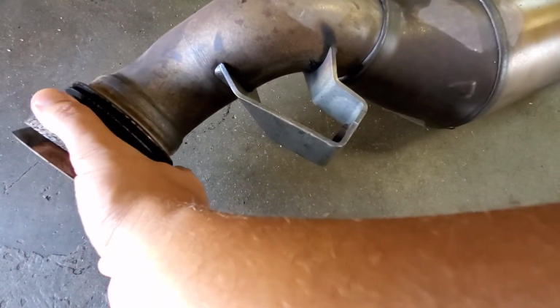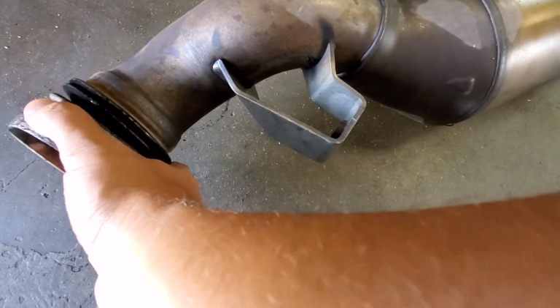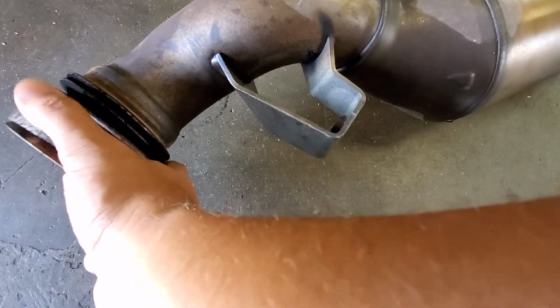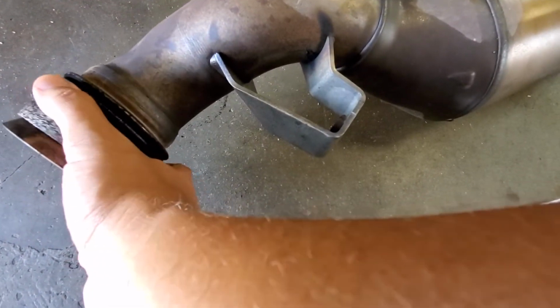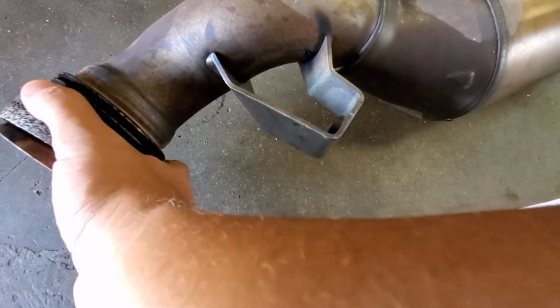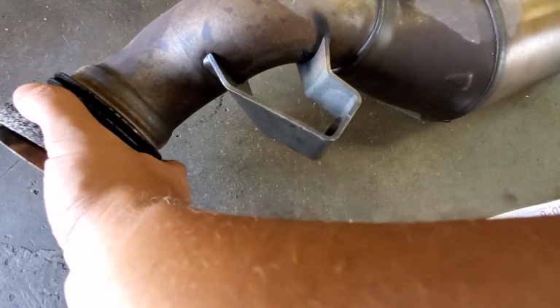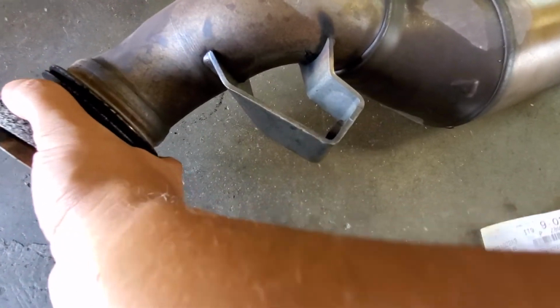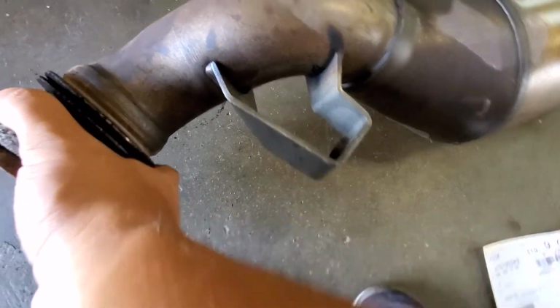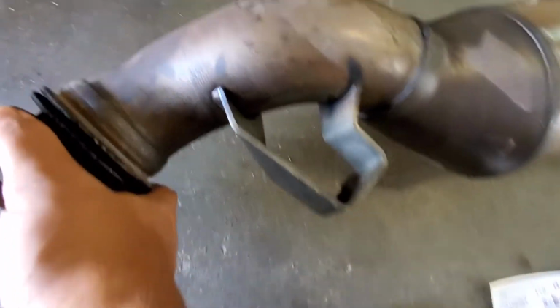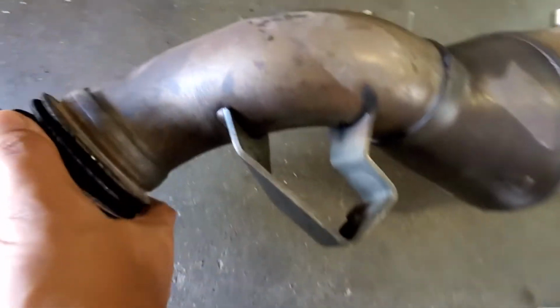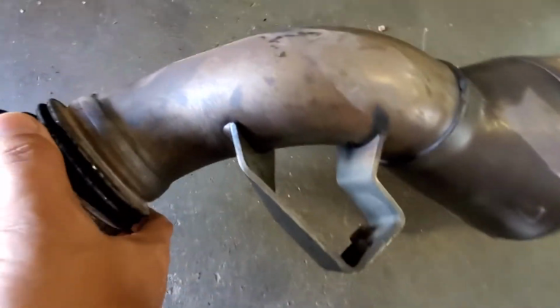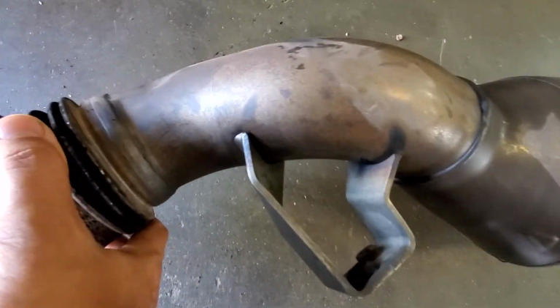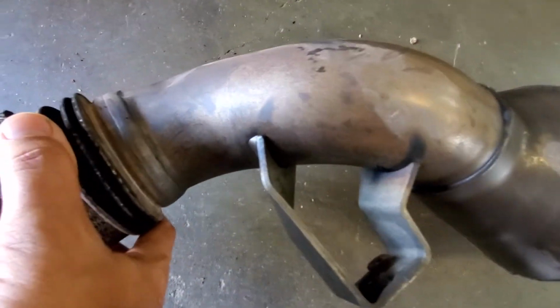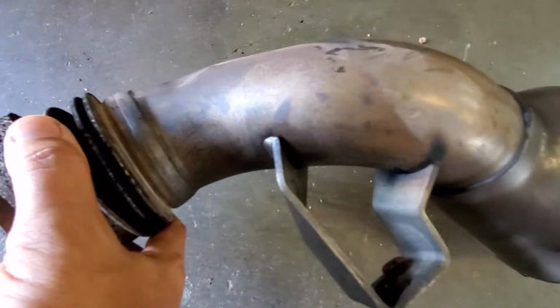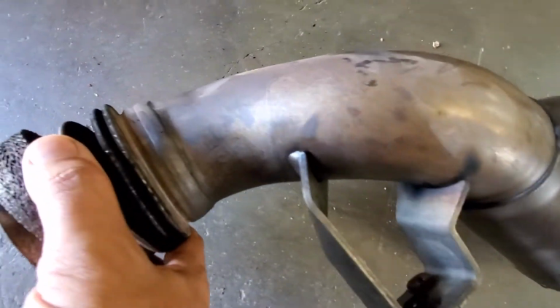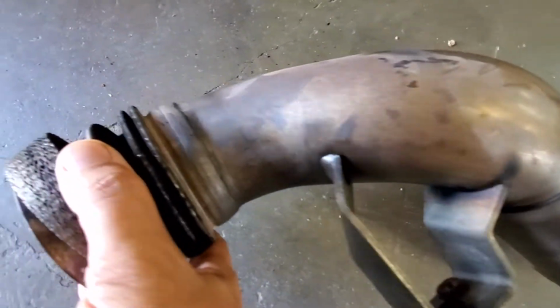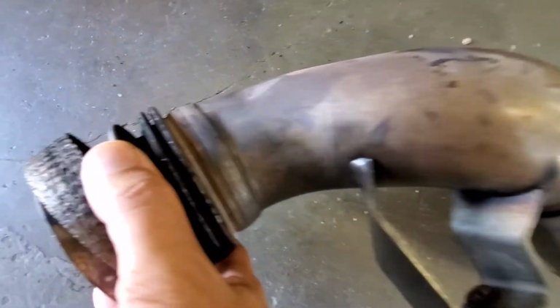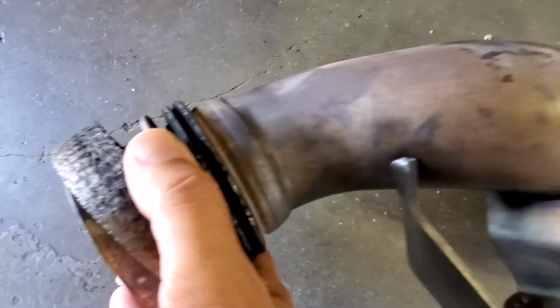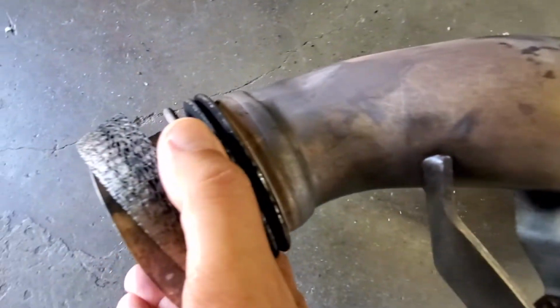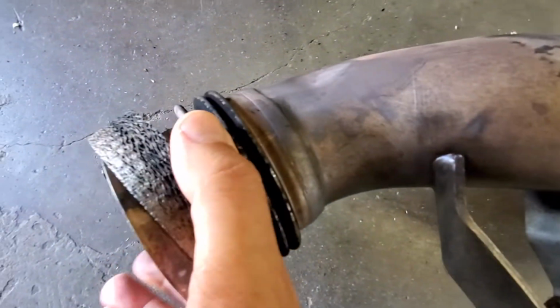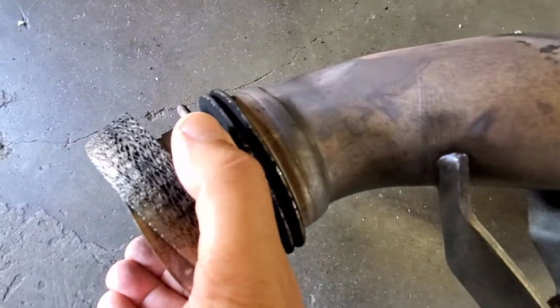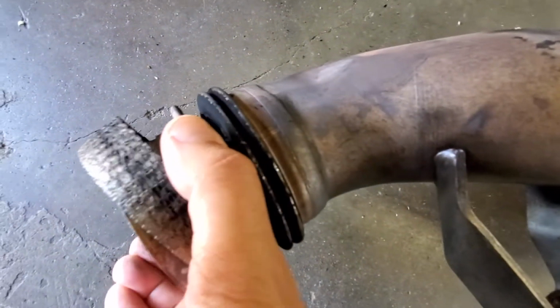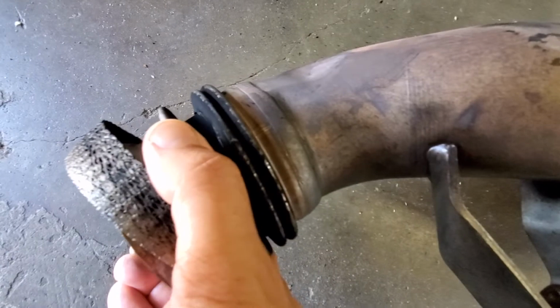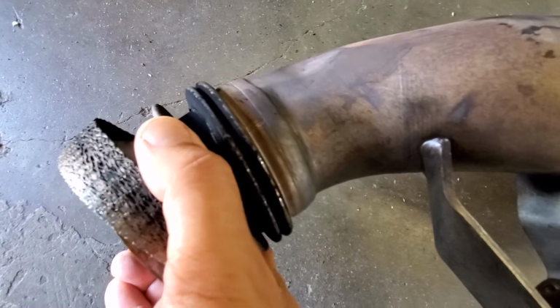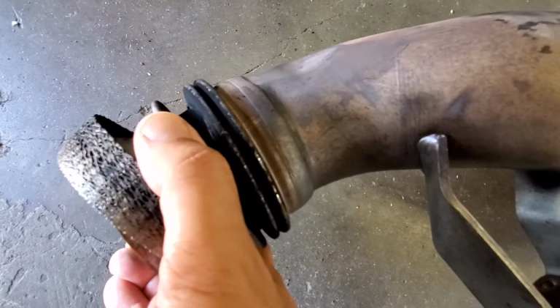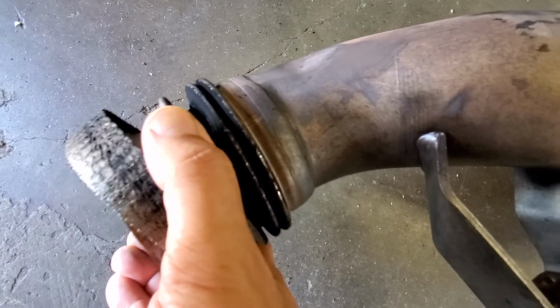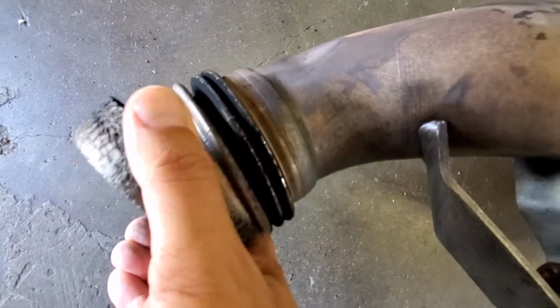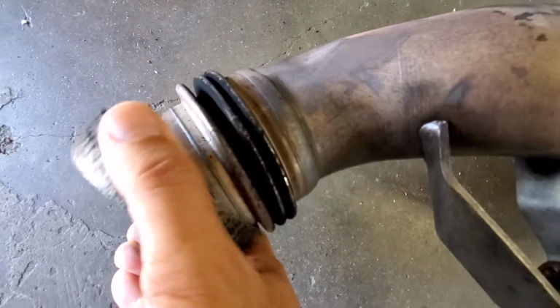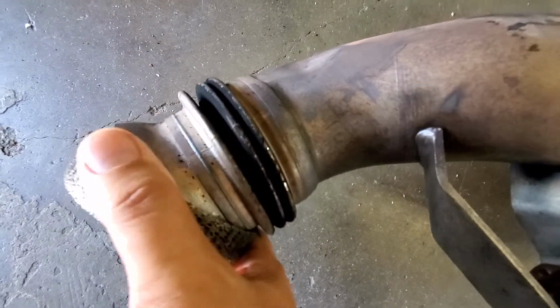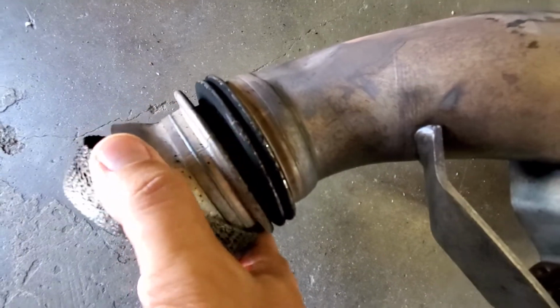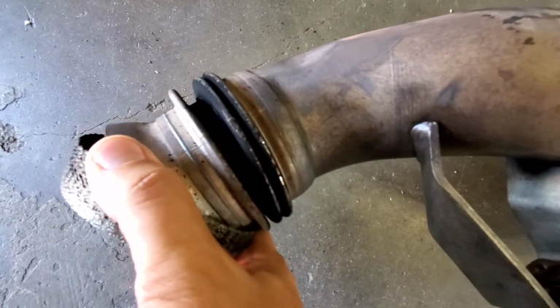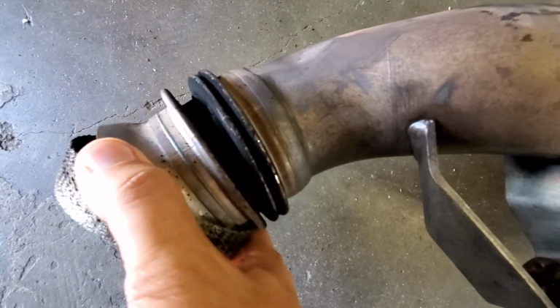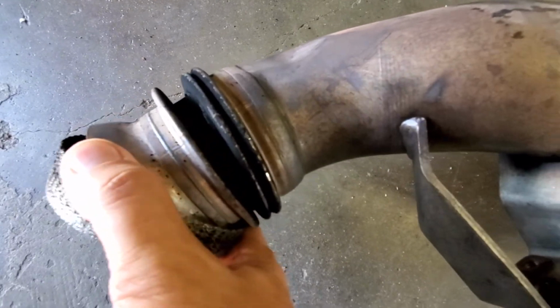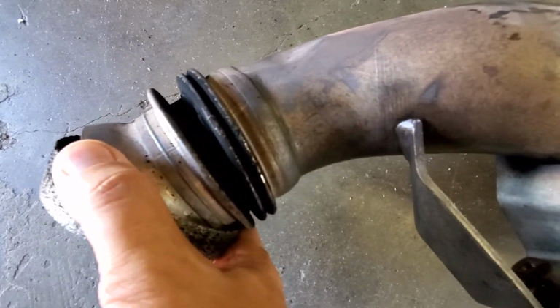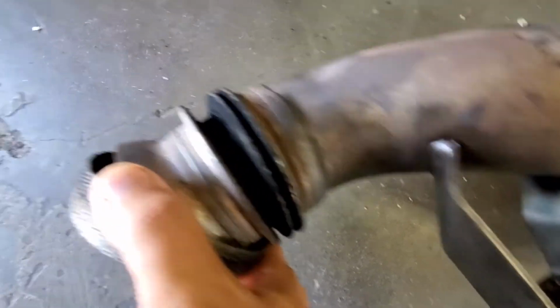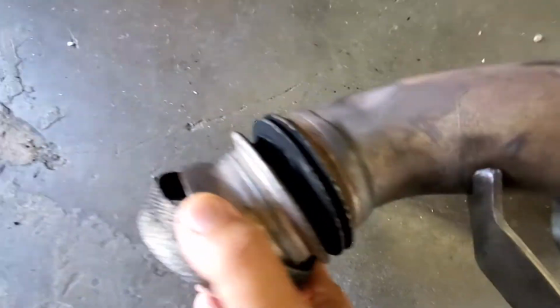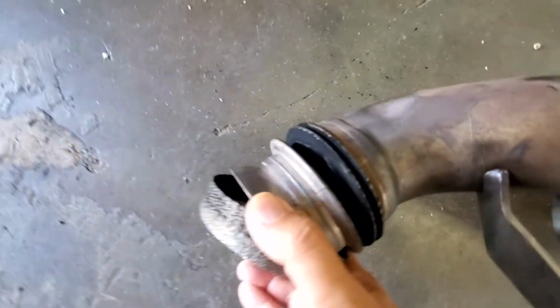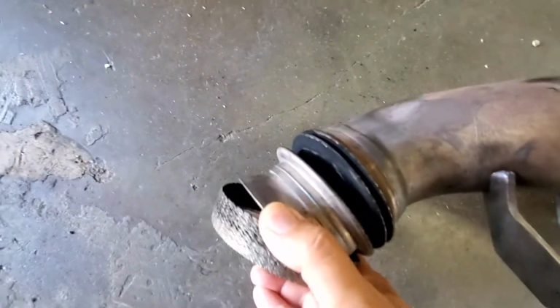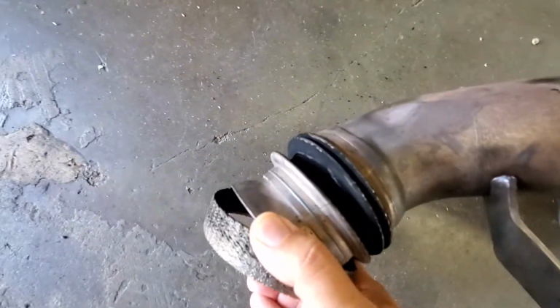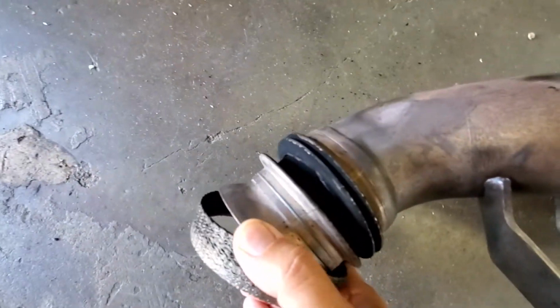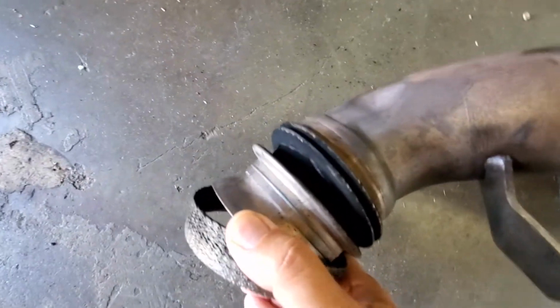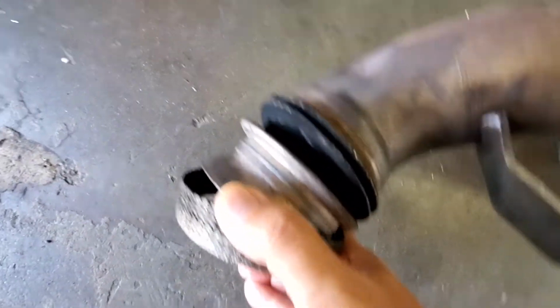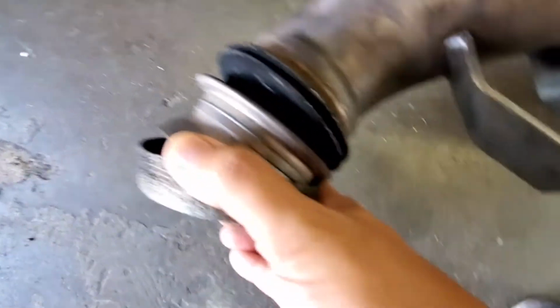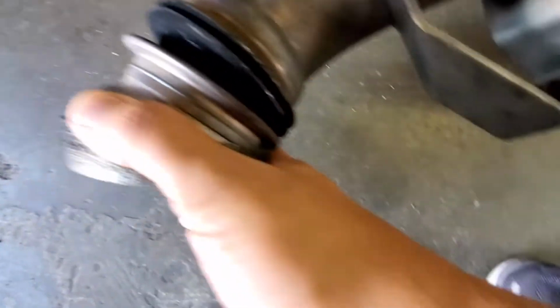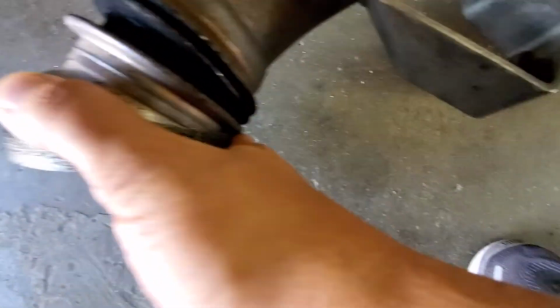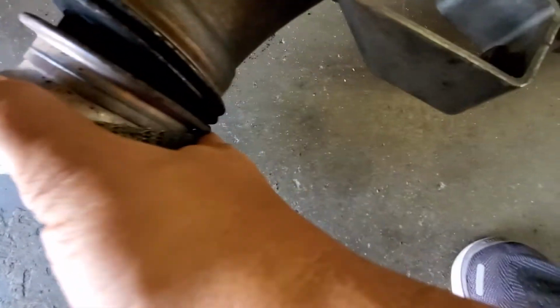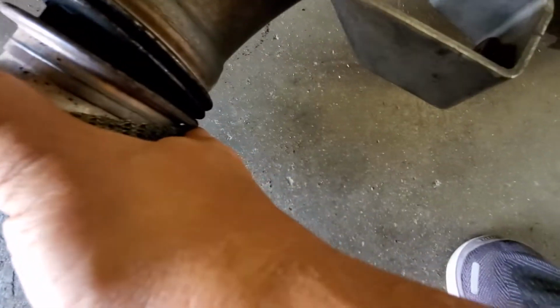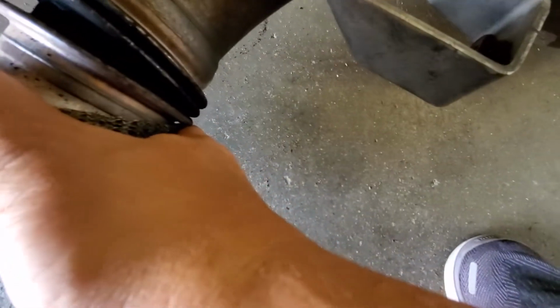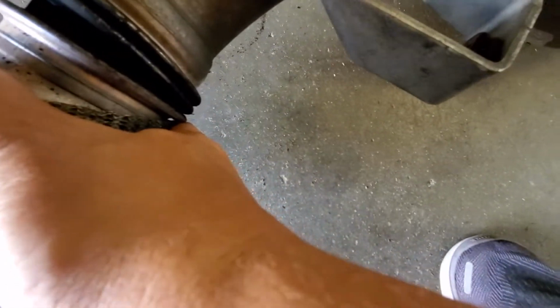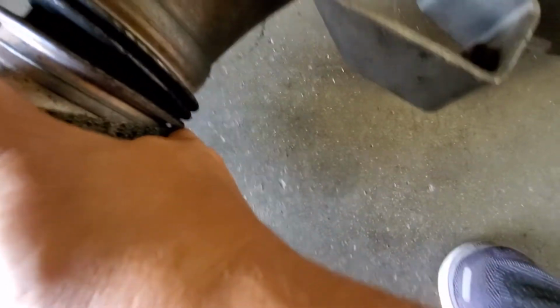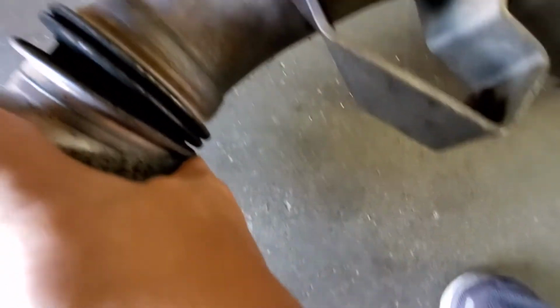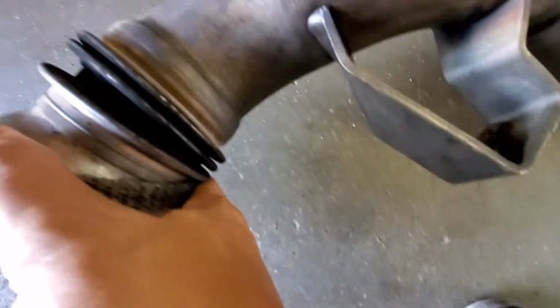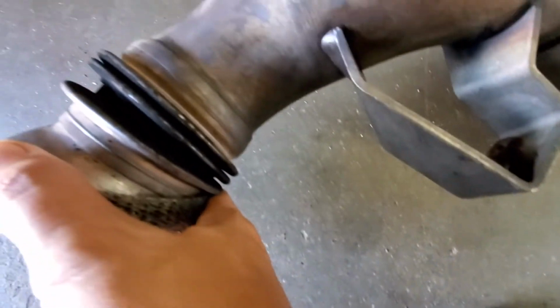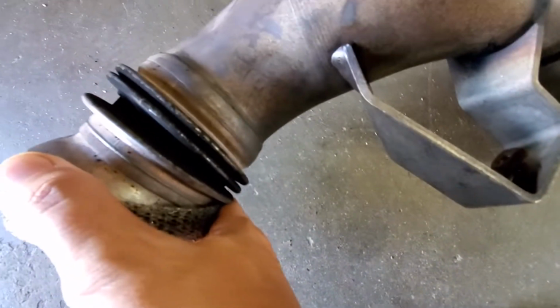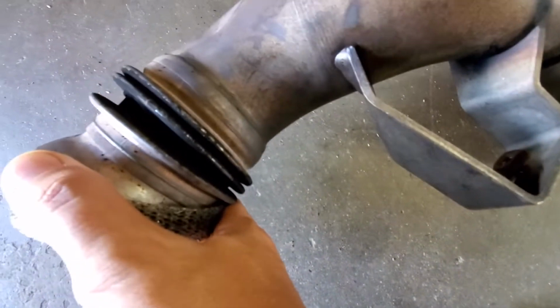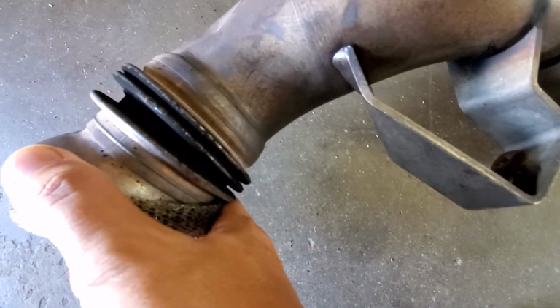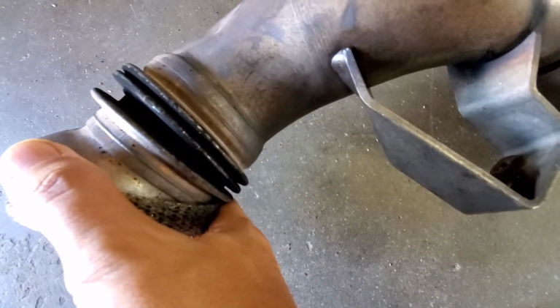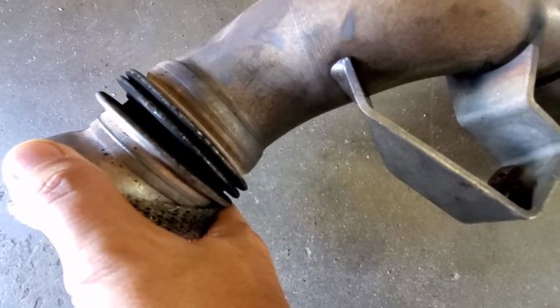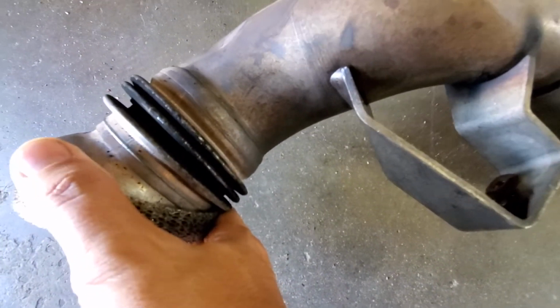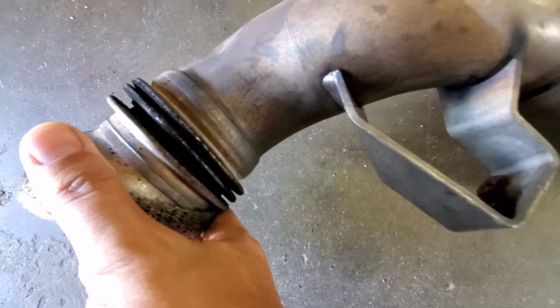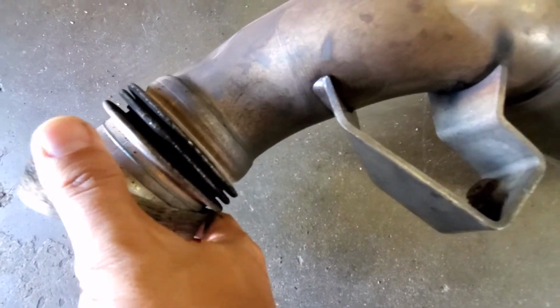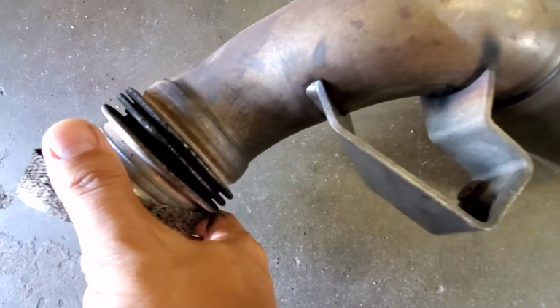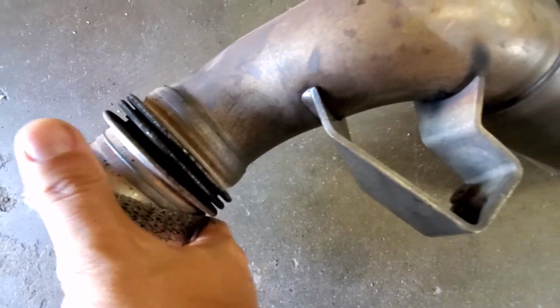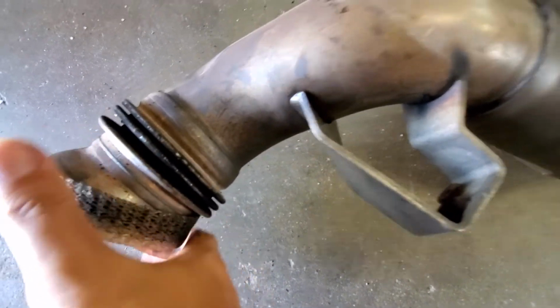You can see that the leak is here, and the smoke is coming in this direction.